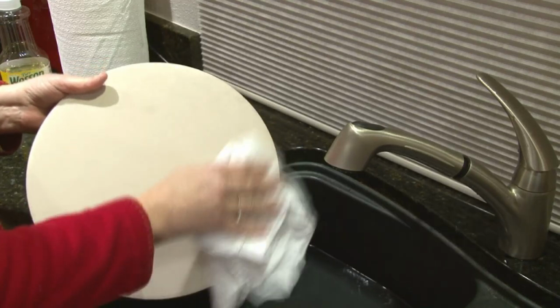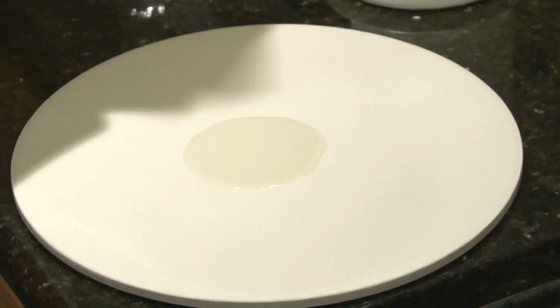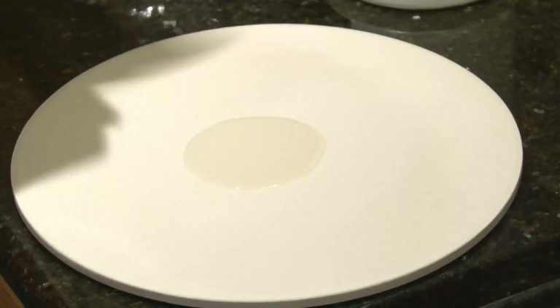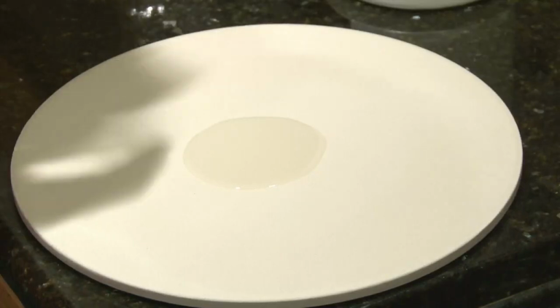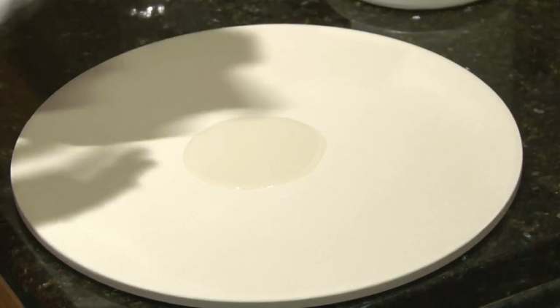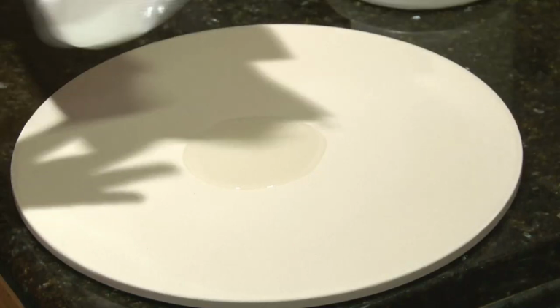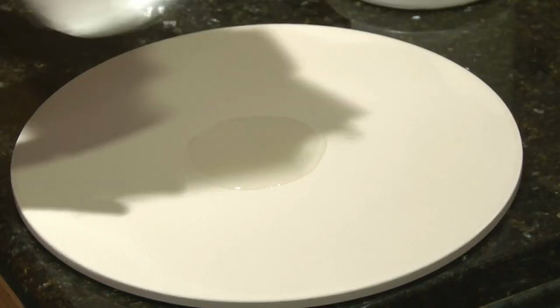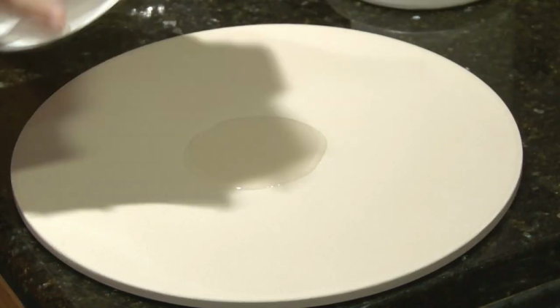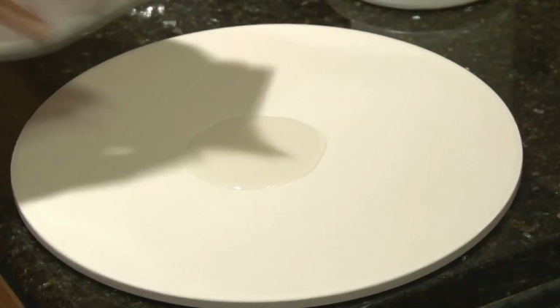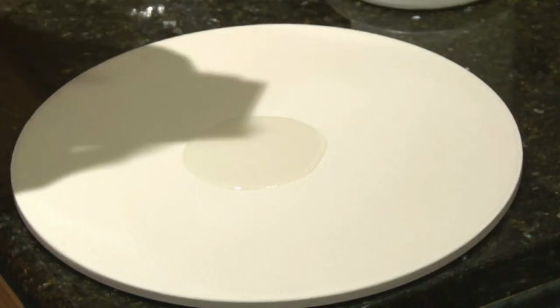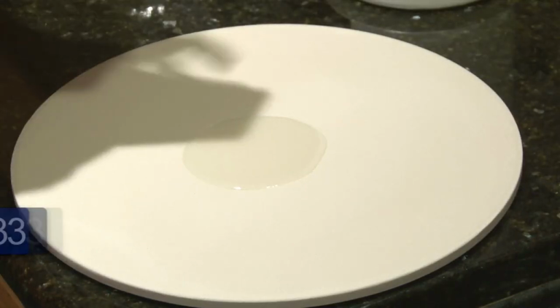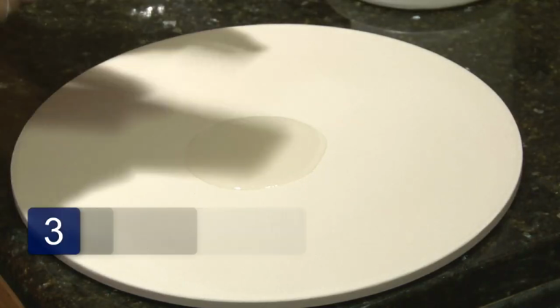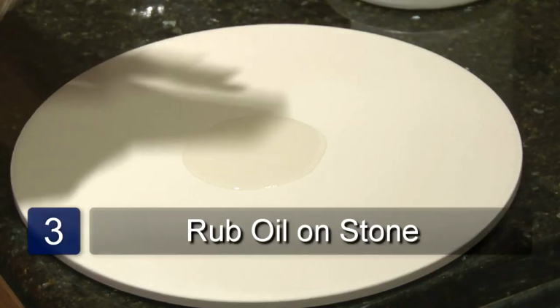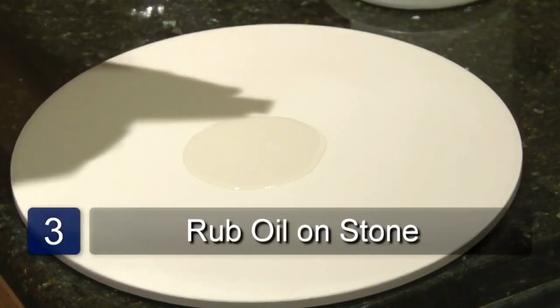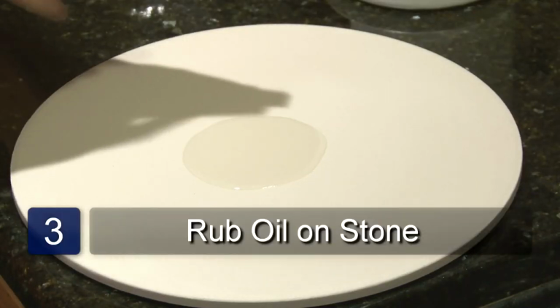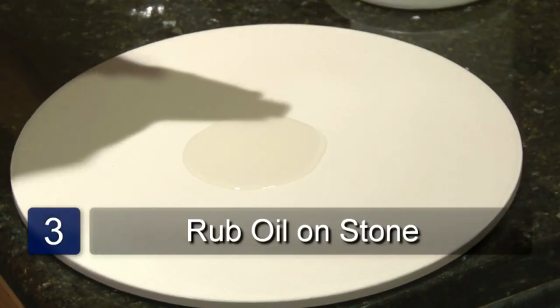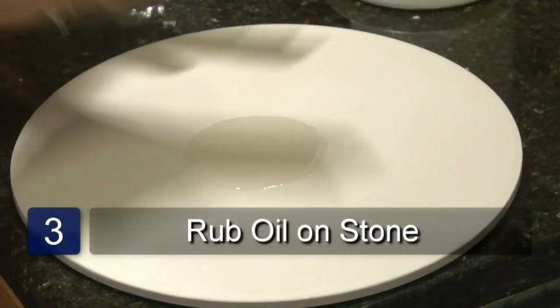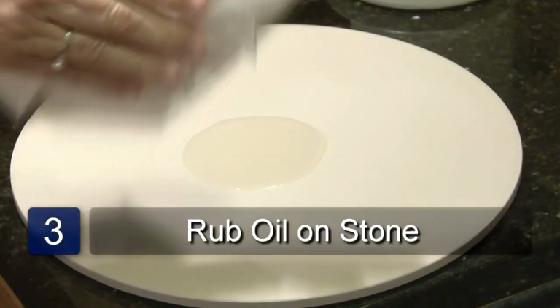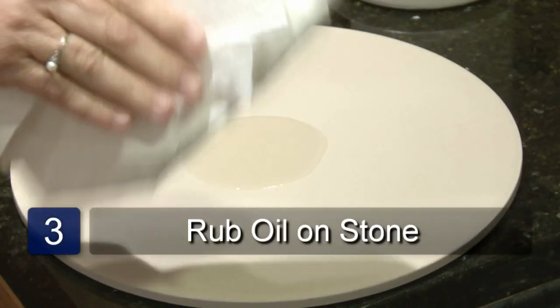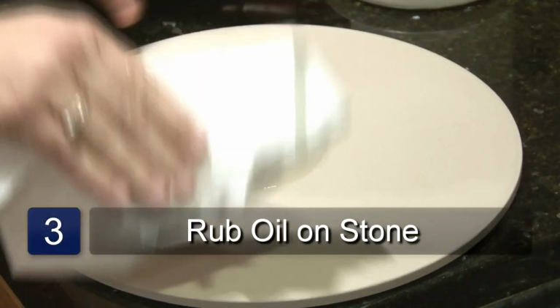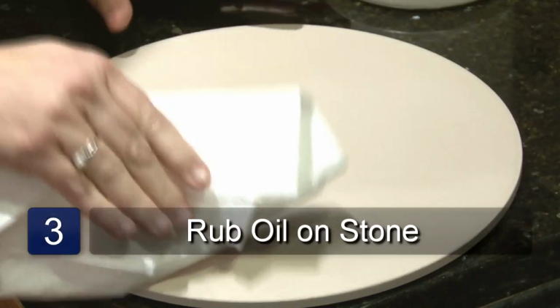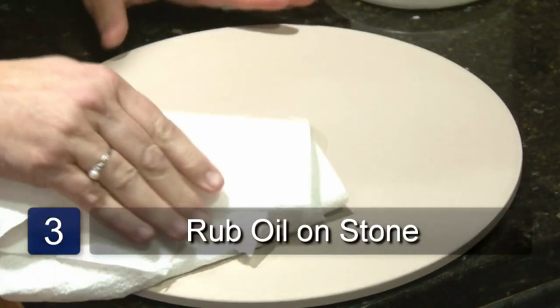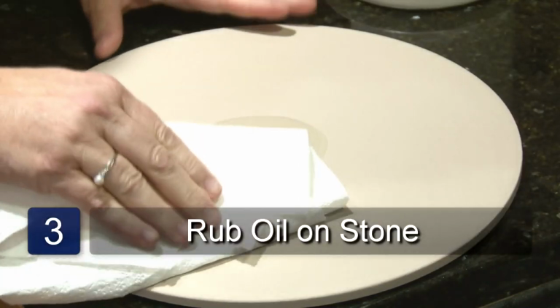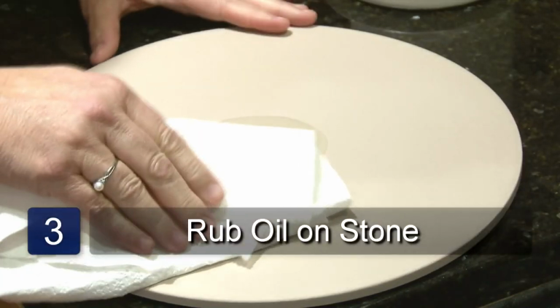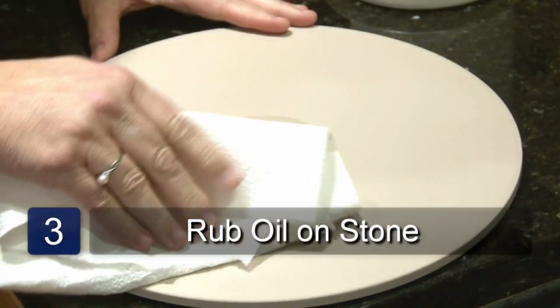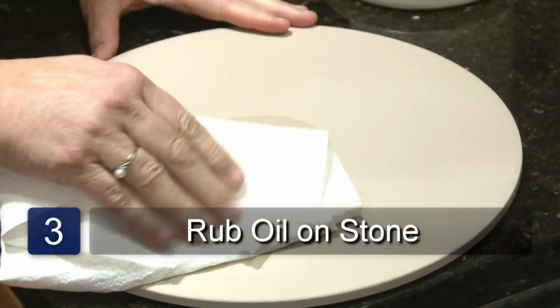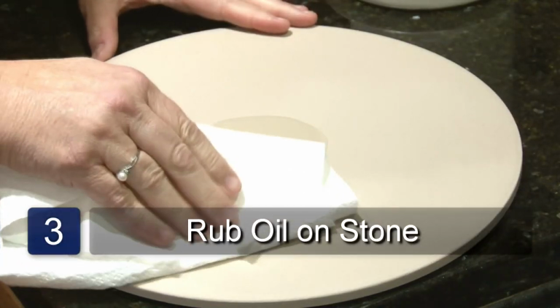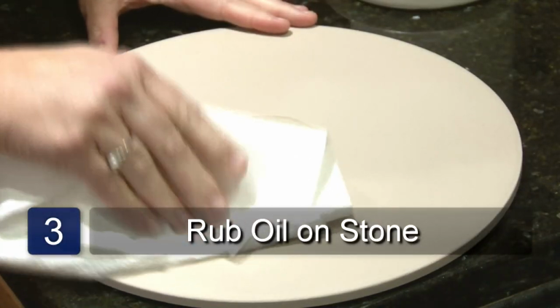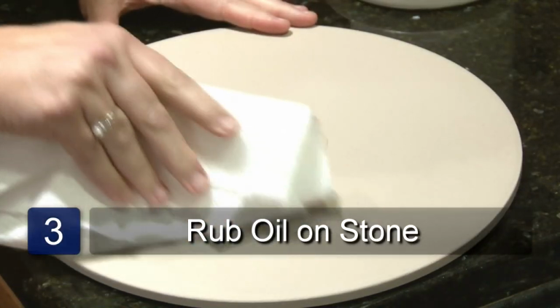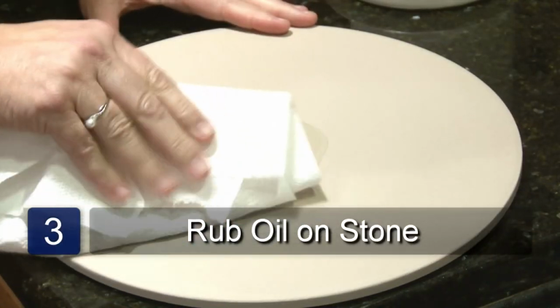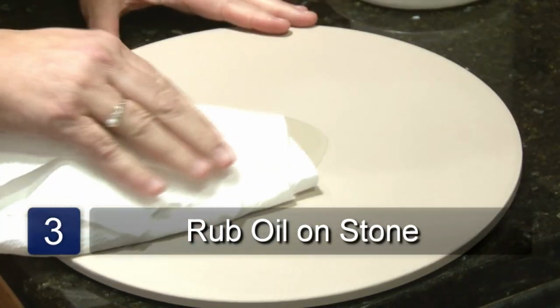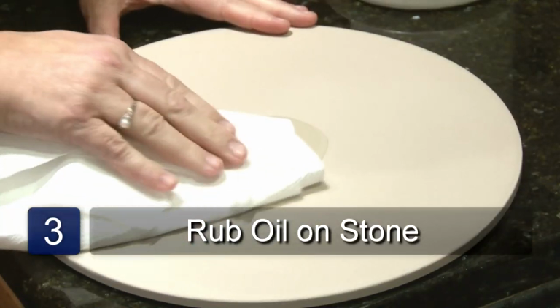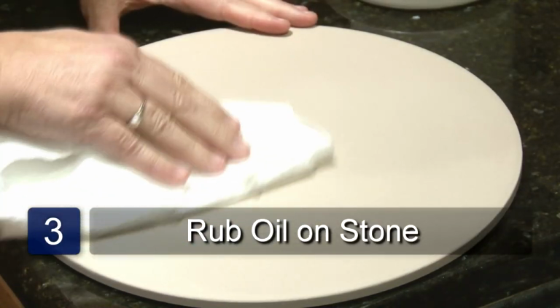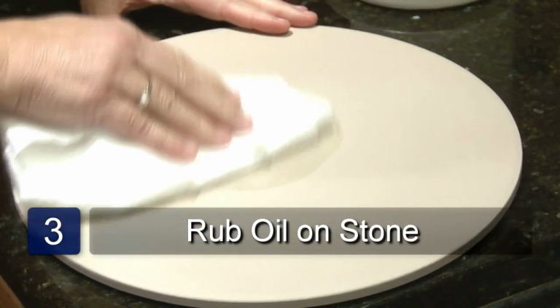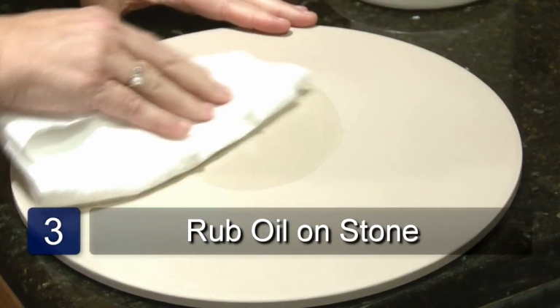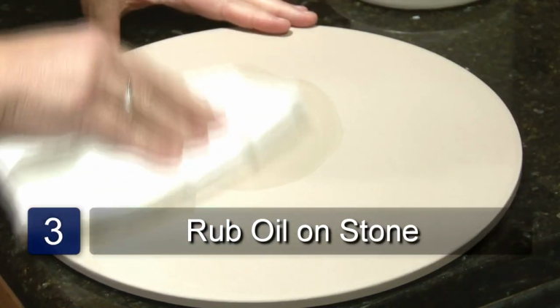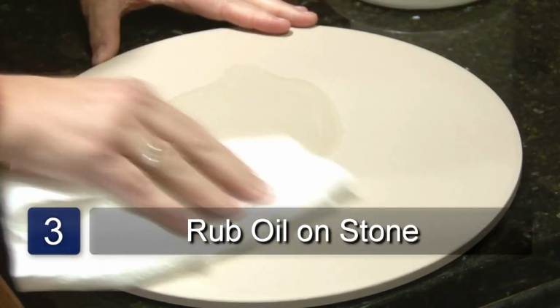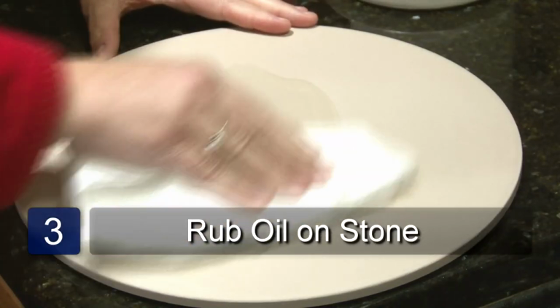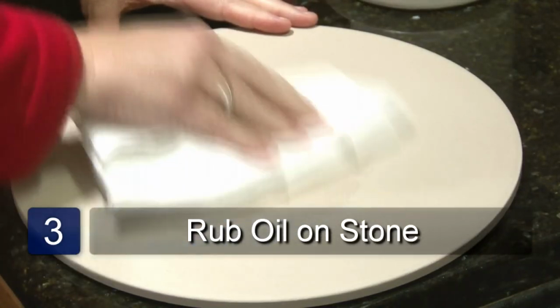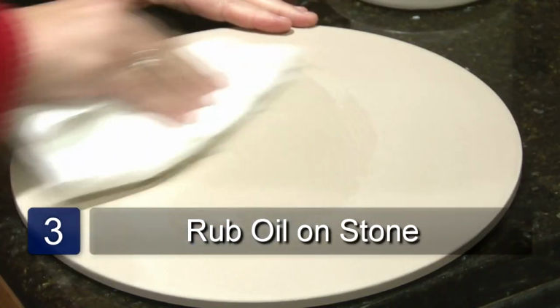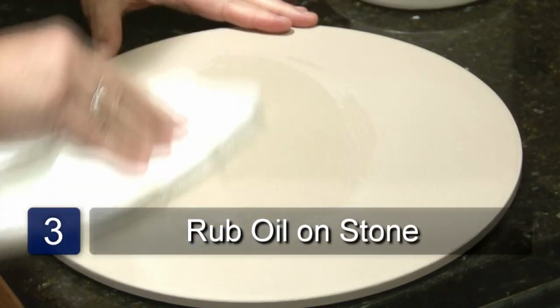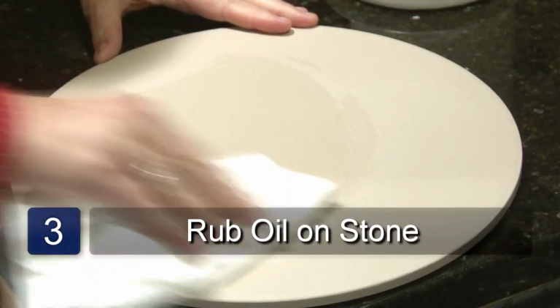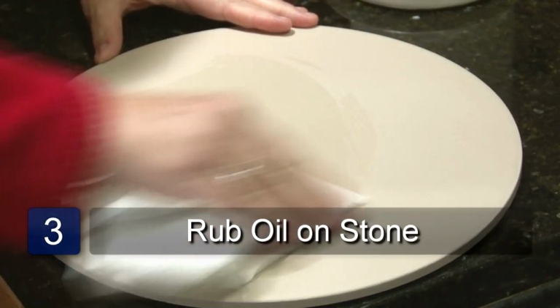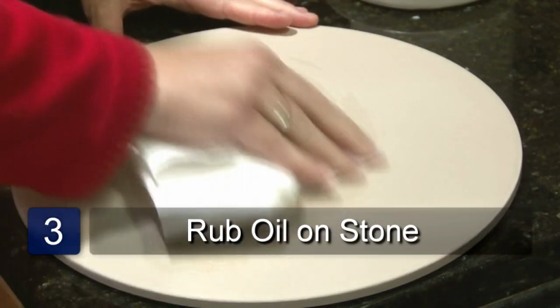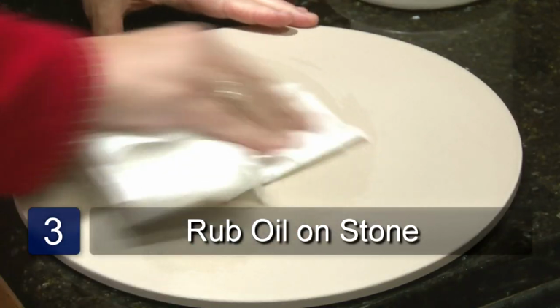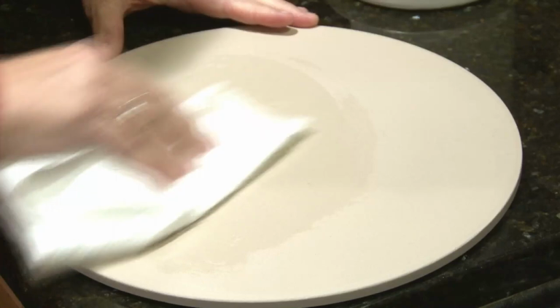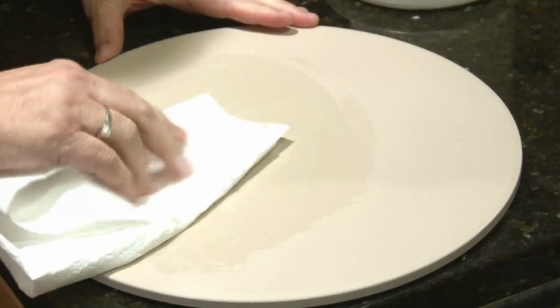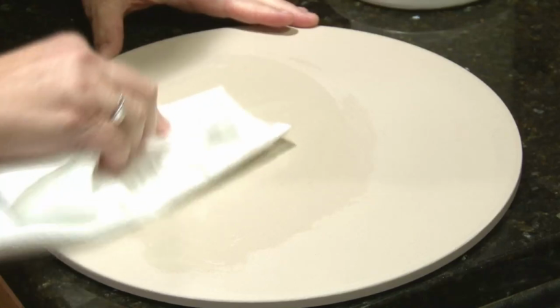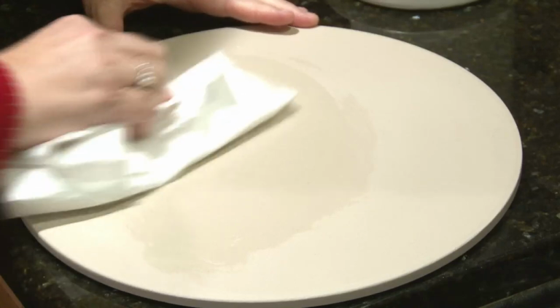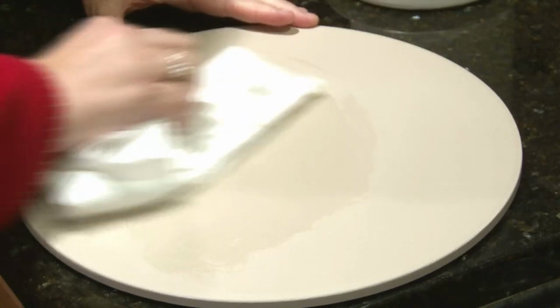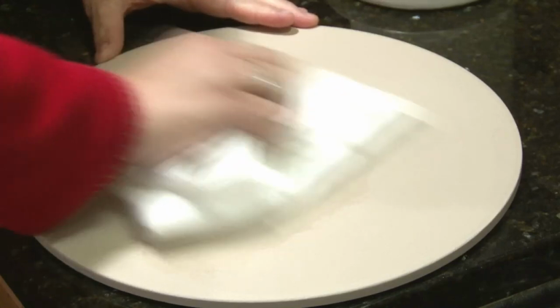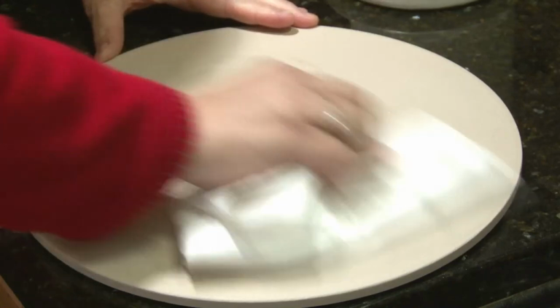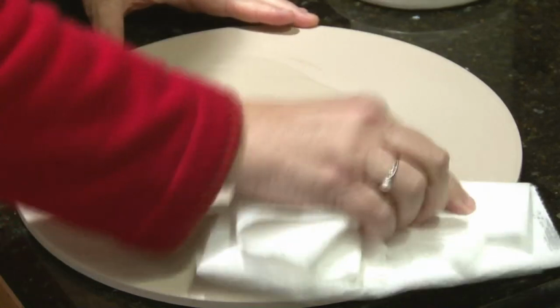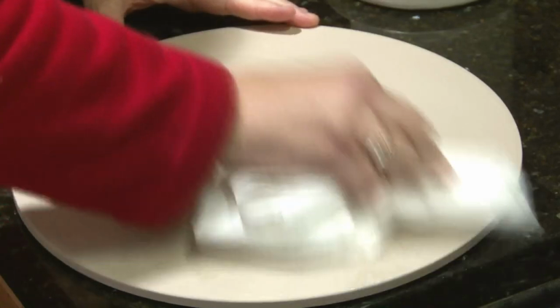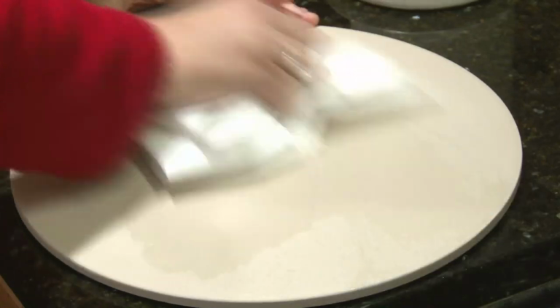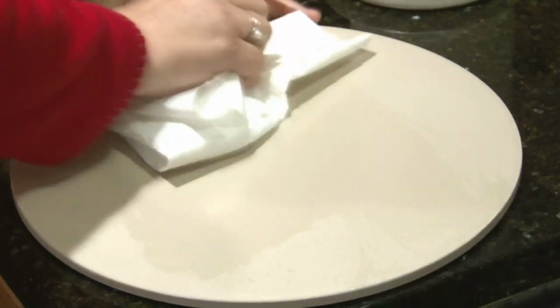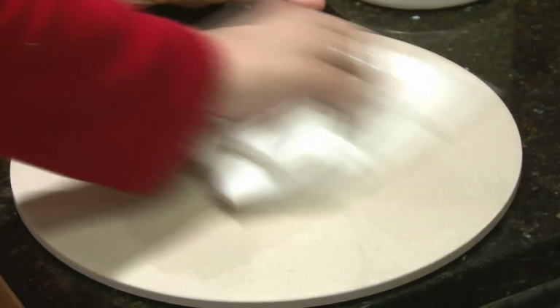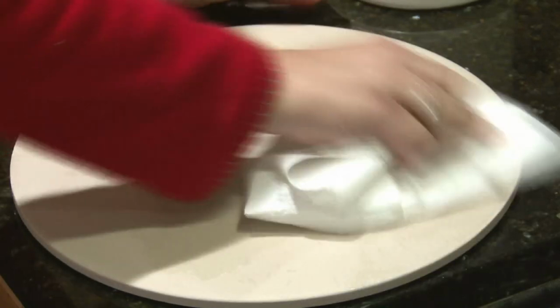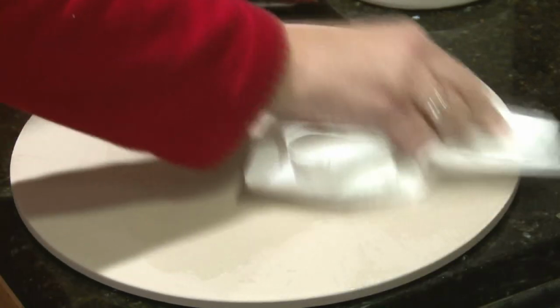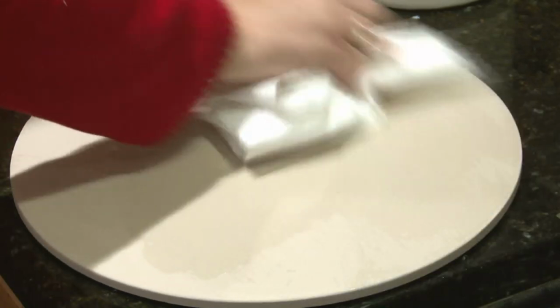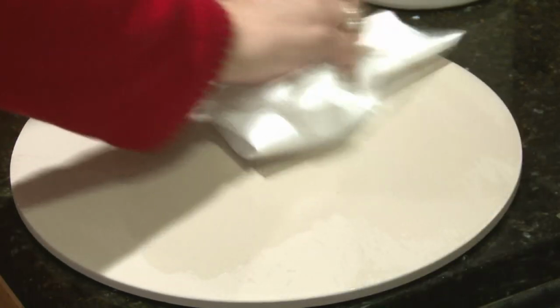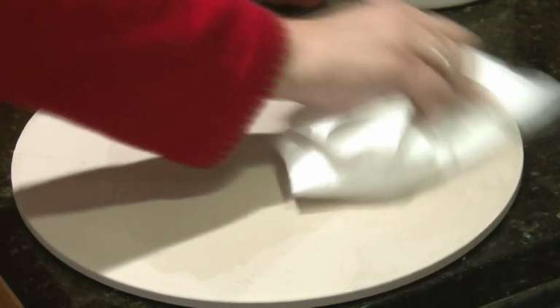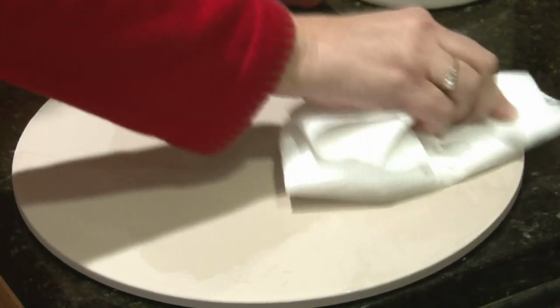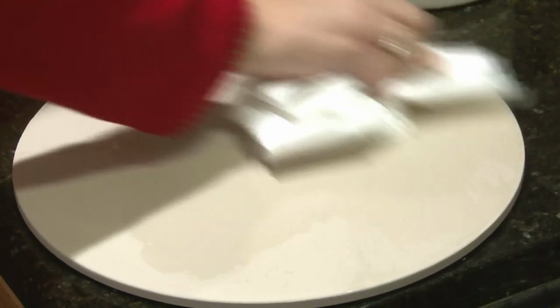When dry, pour a small amount of oil on the pizza stone. Using a paper towel, spread it all around the surface.